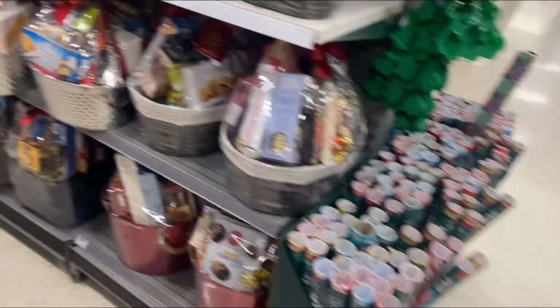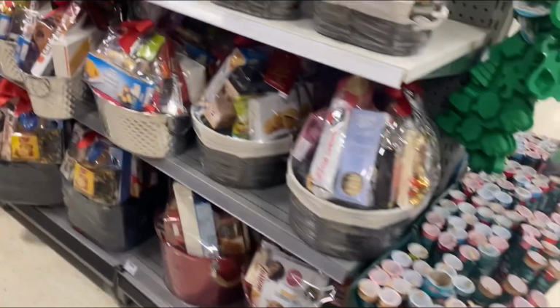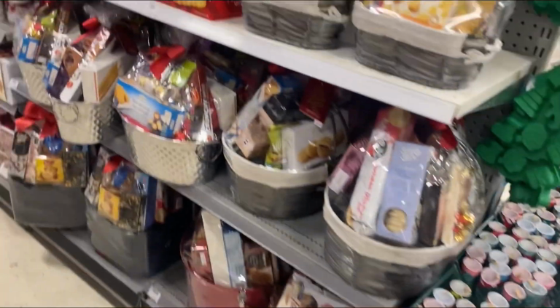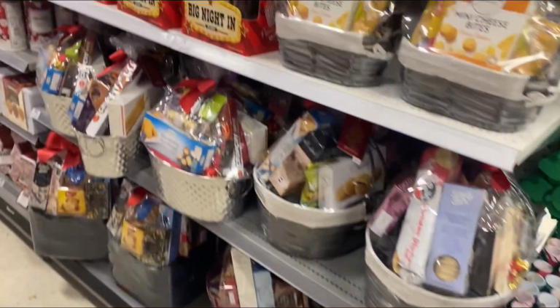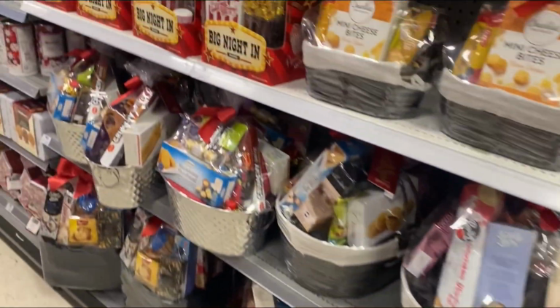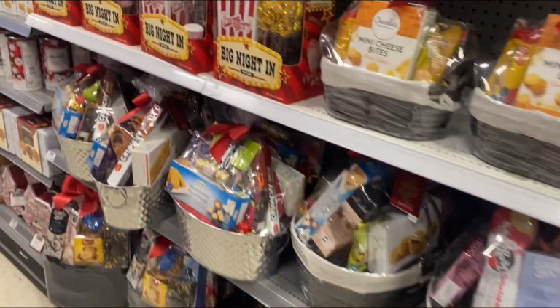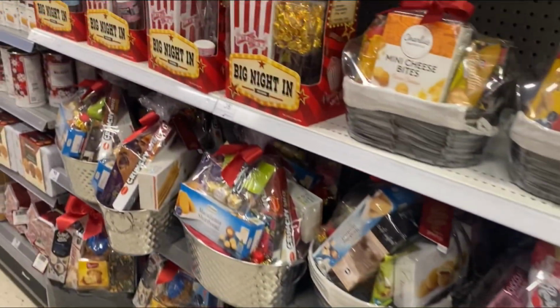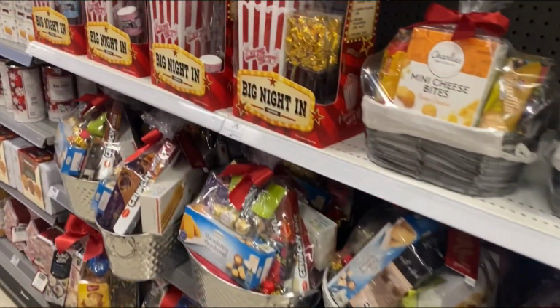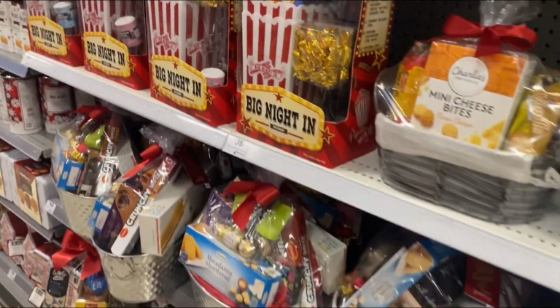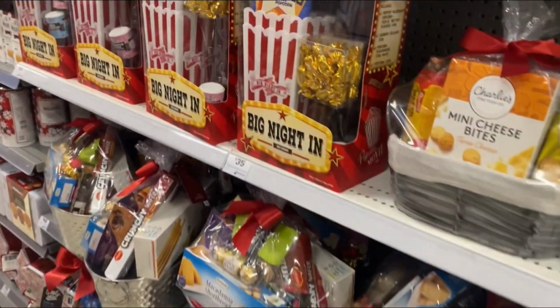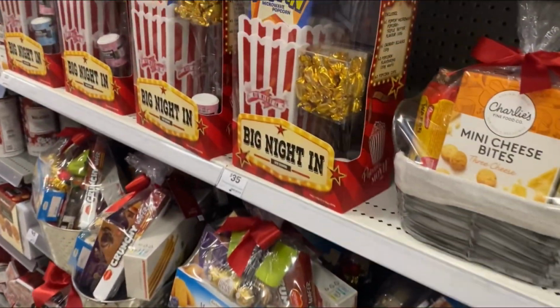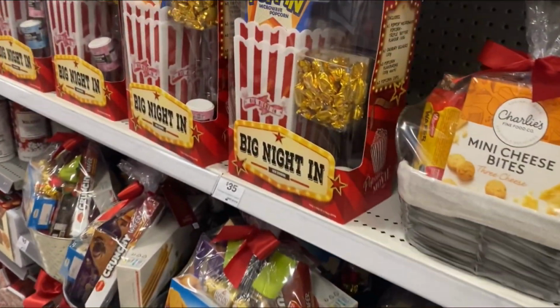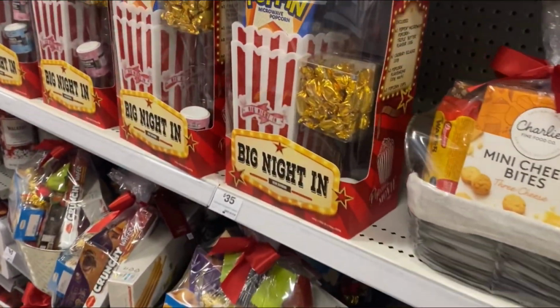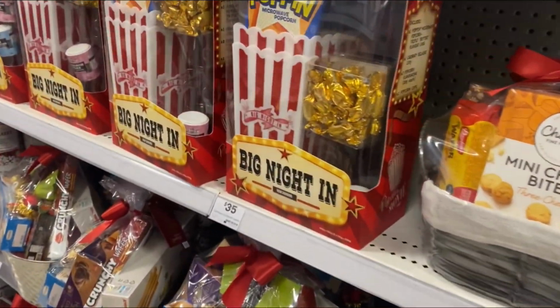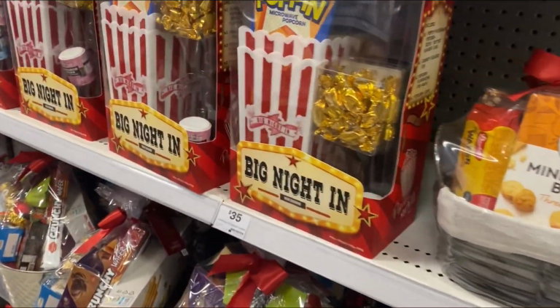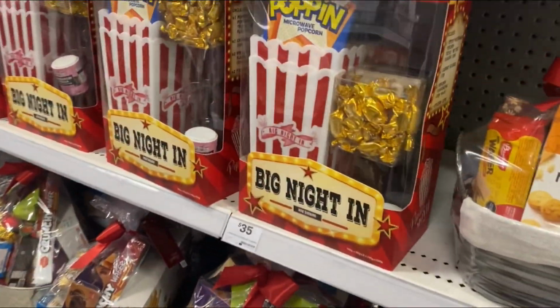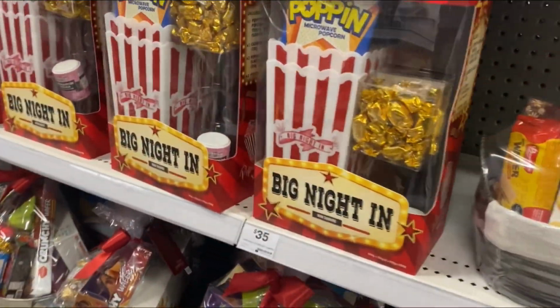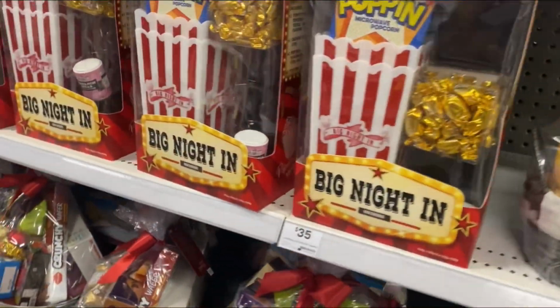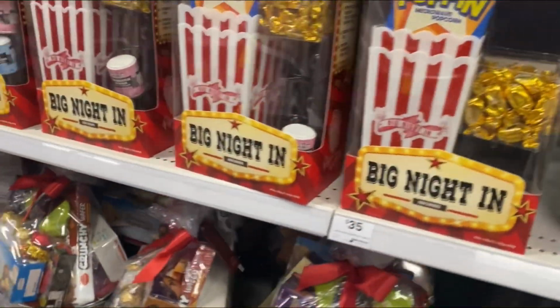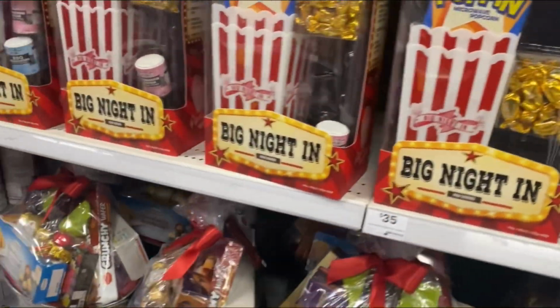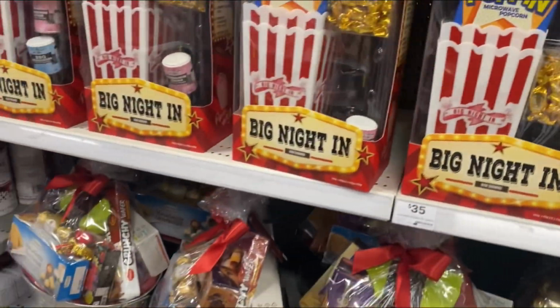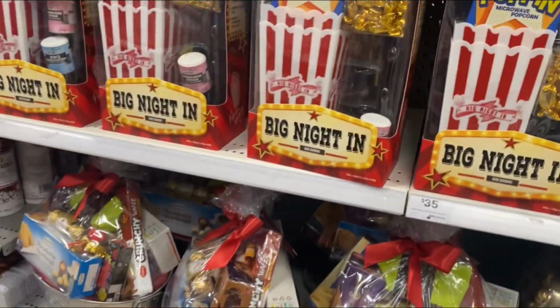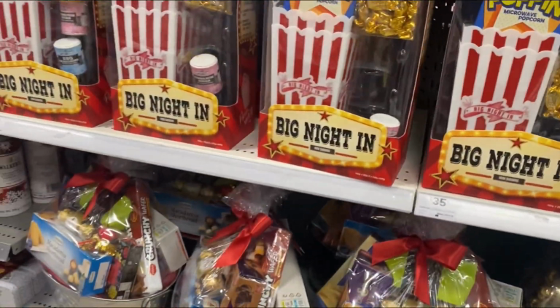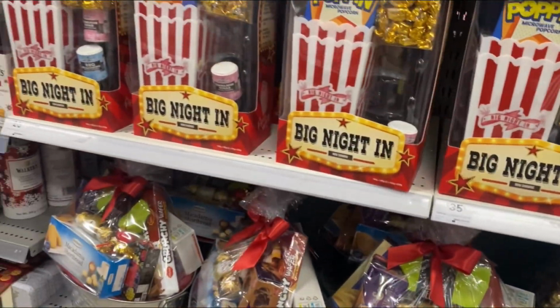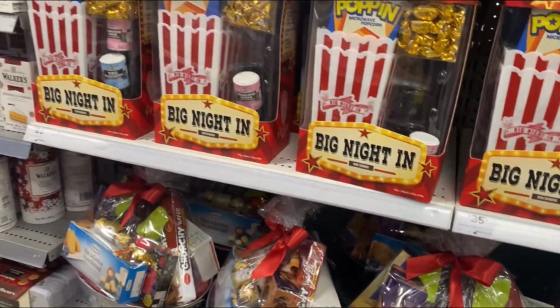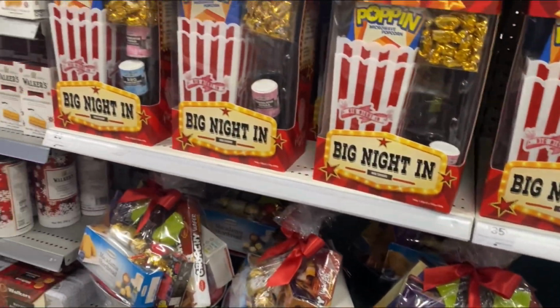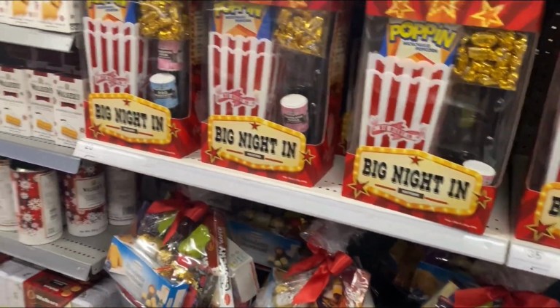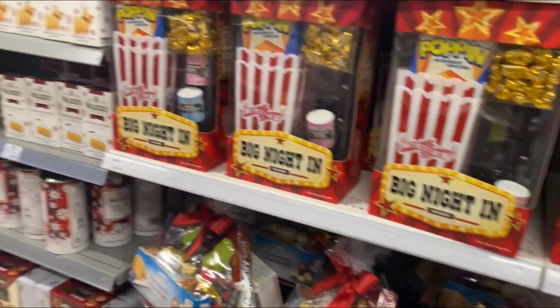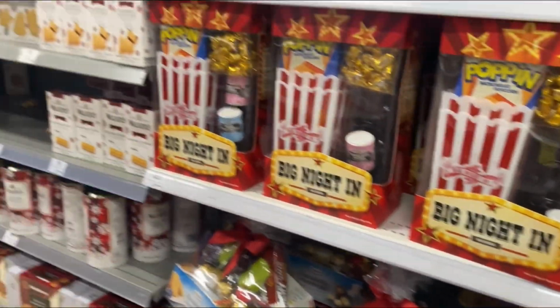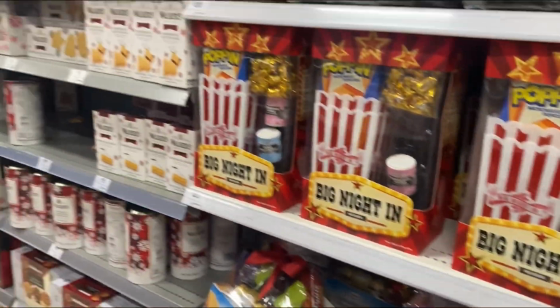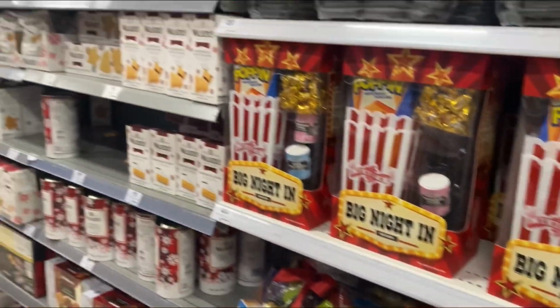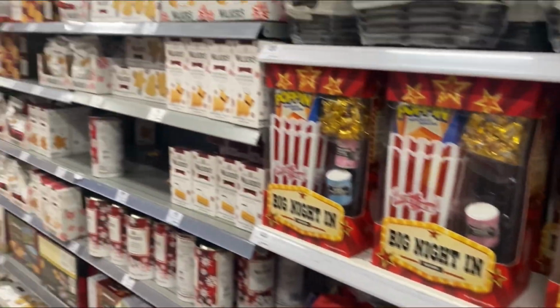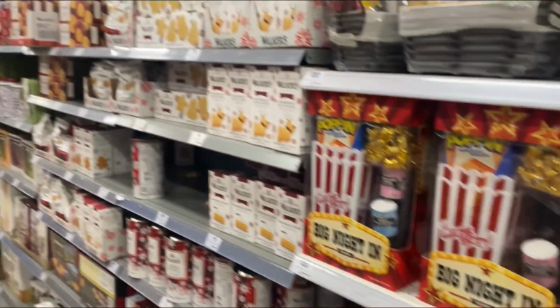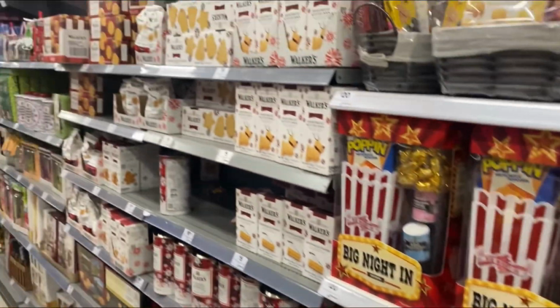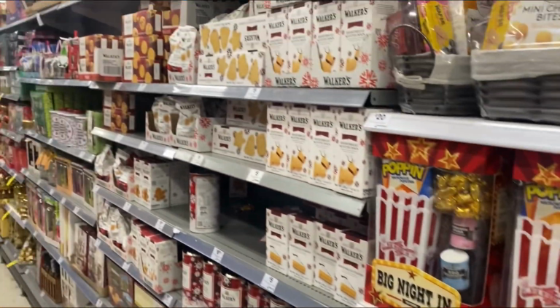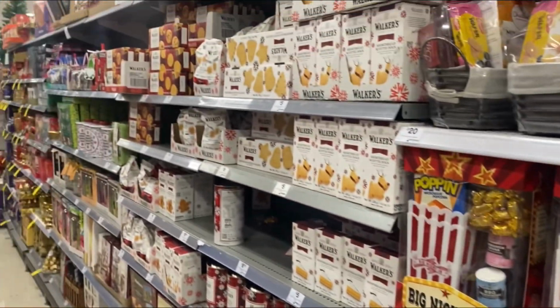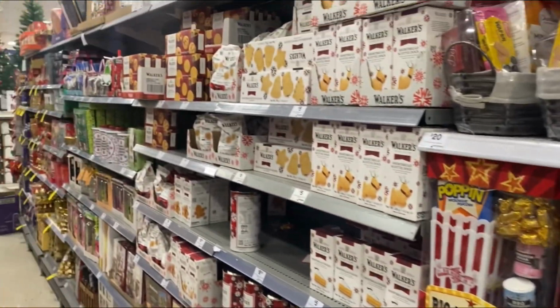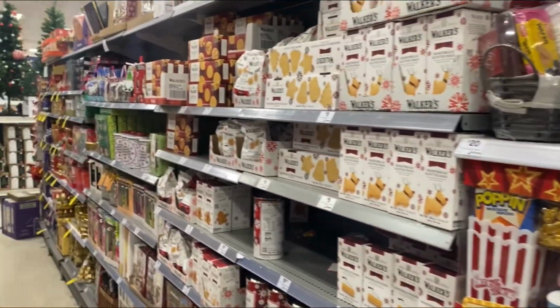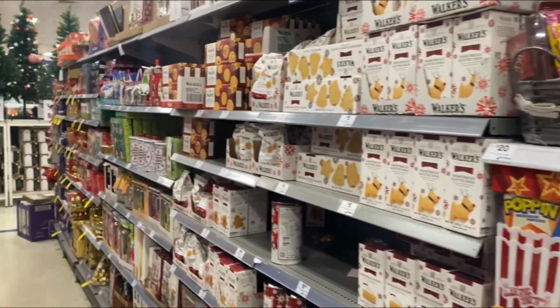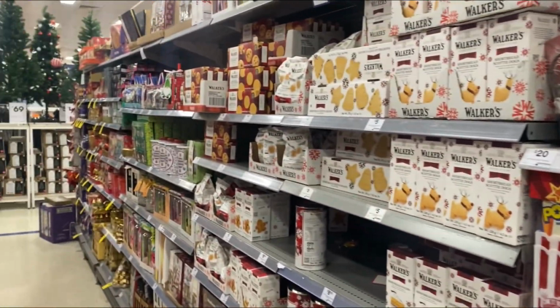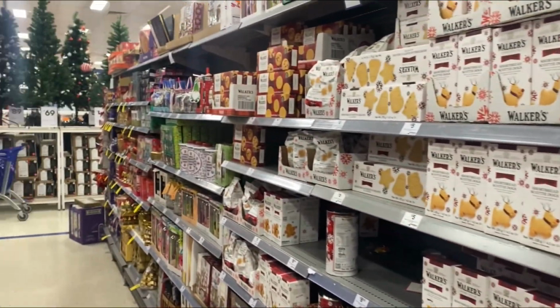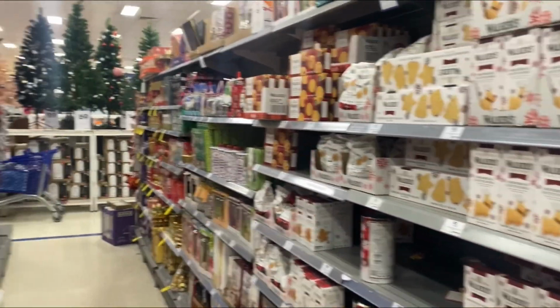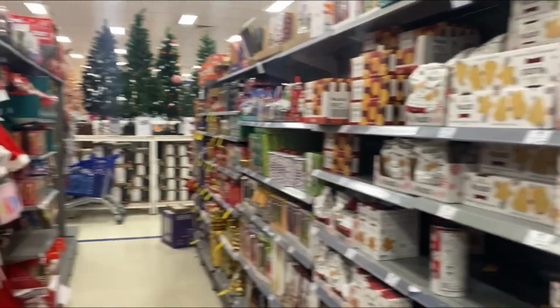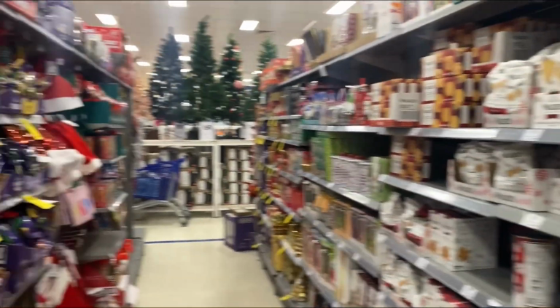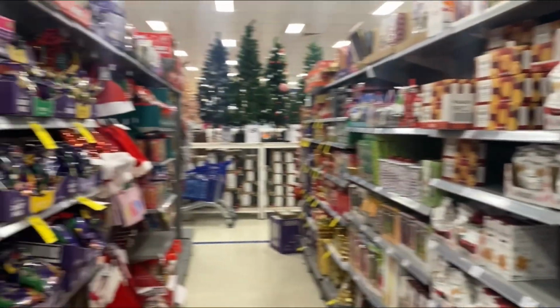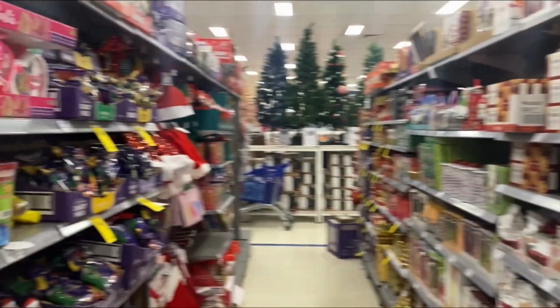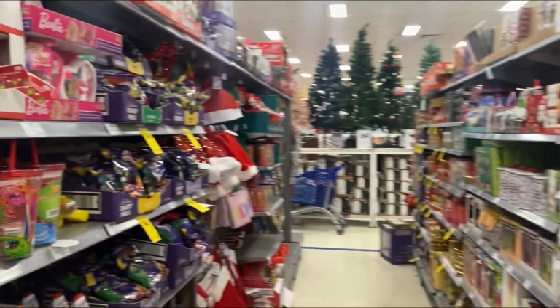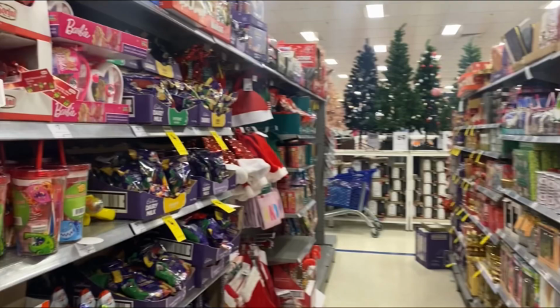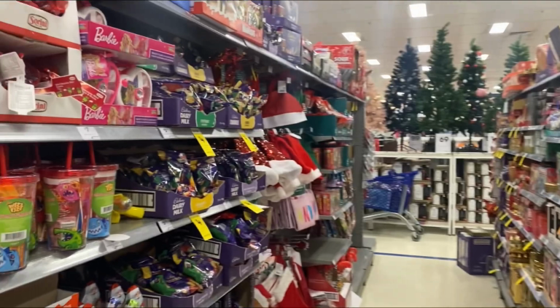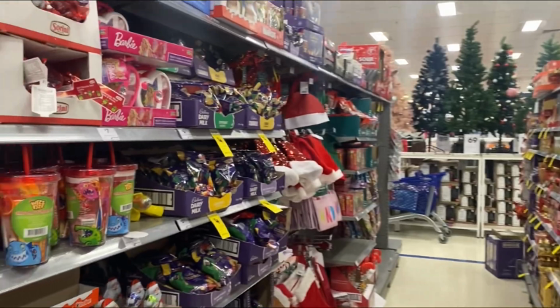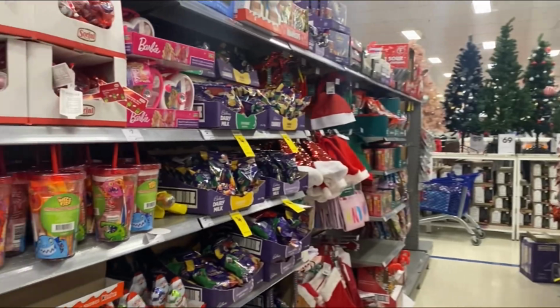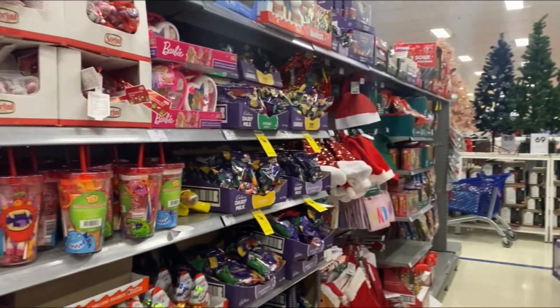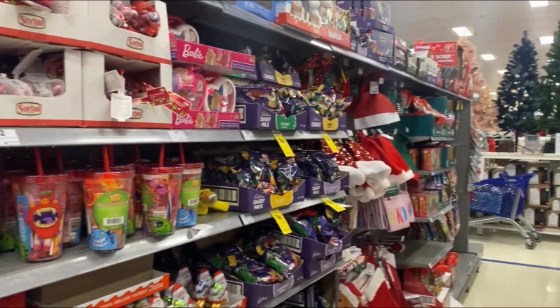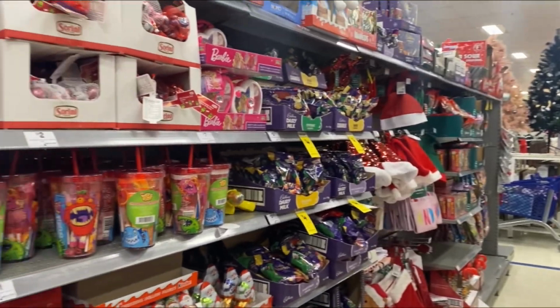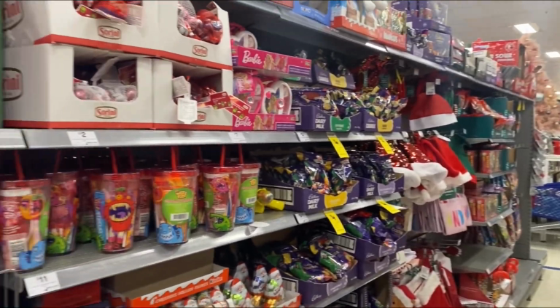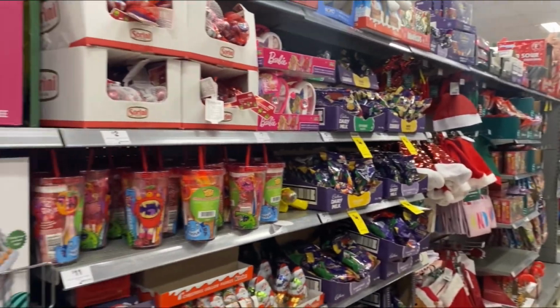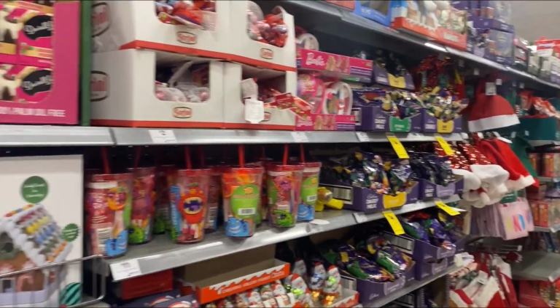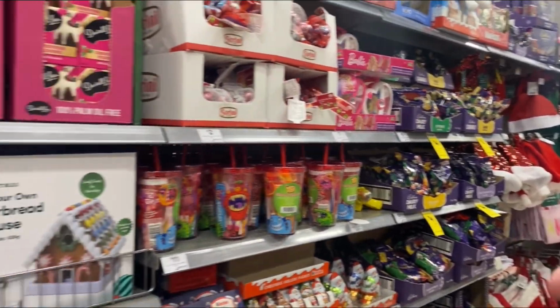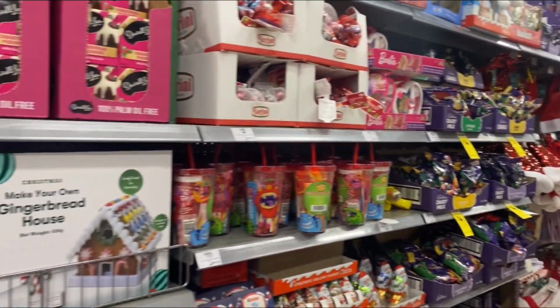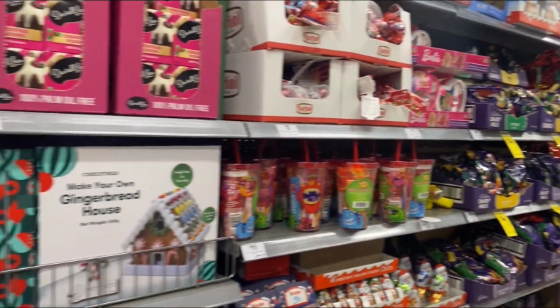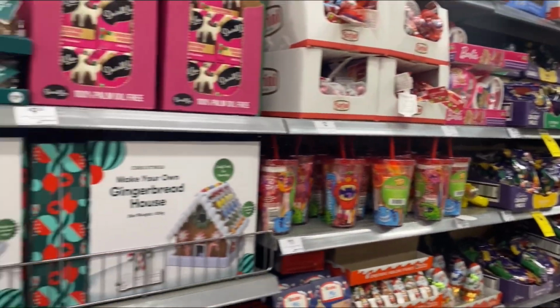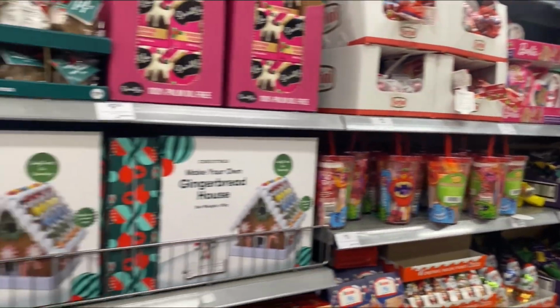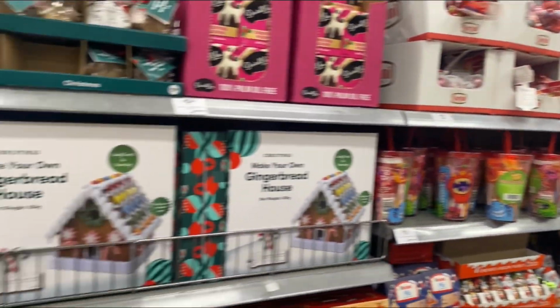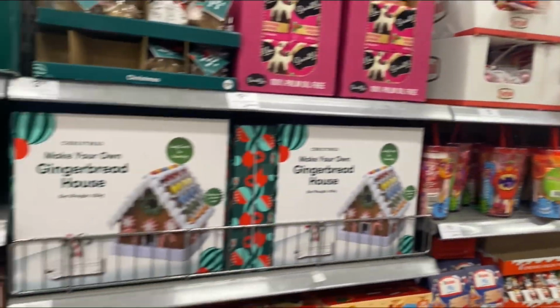Over here we've just got a bunch of chocolates and hampers and things like that, and then a bit more stuff further along.